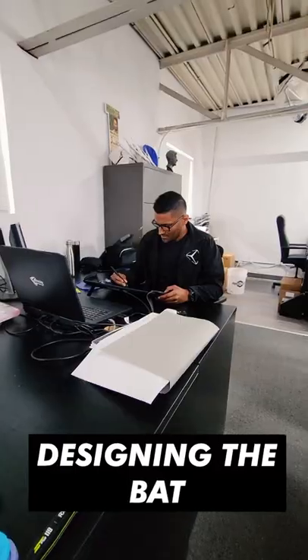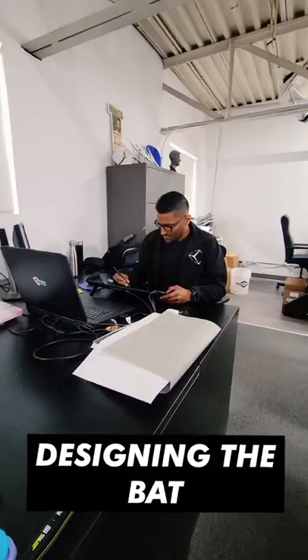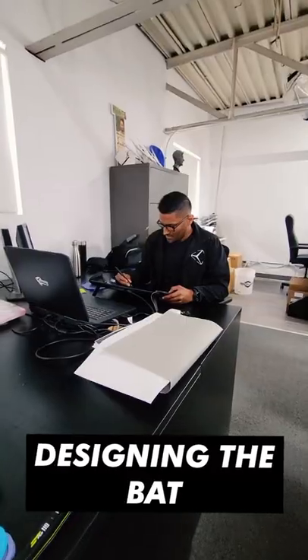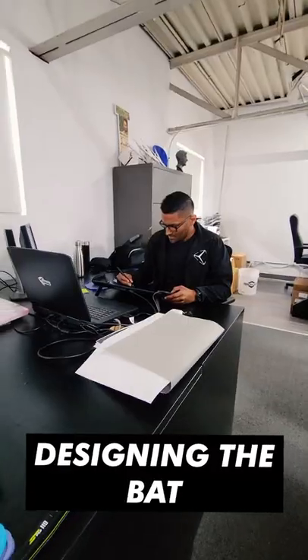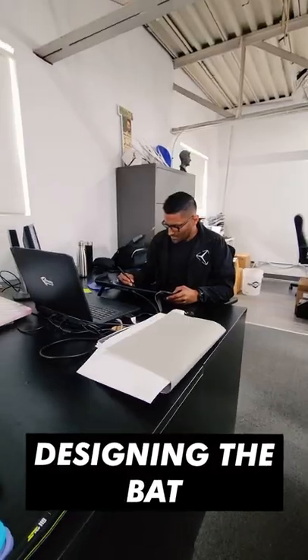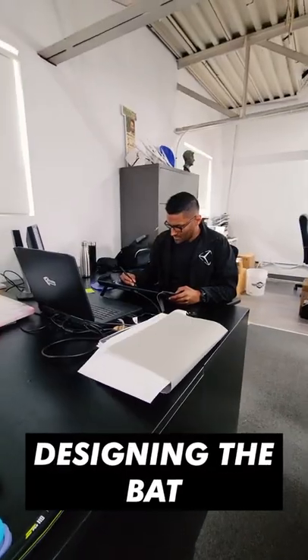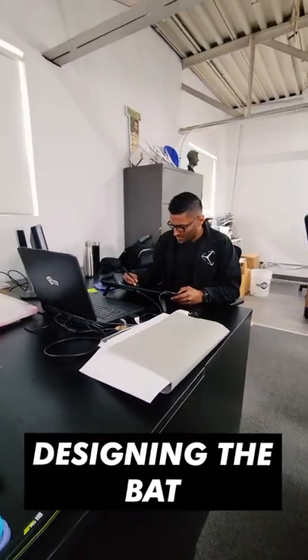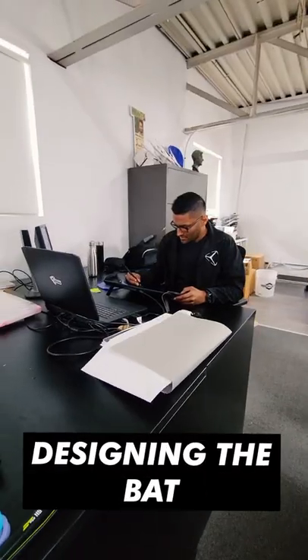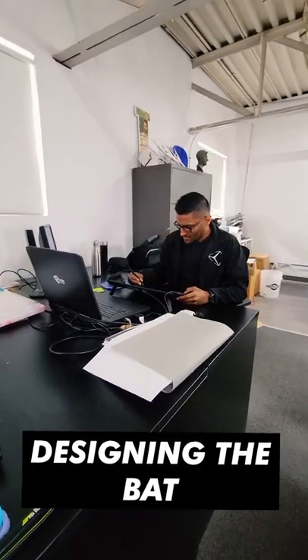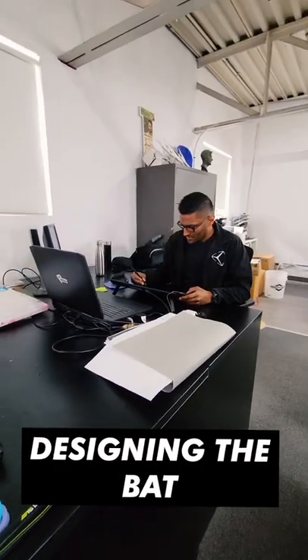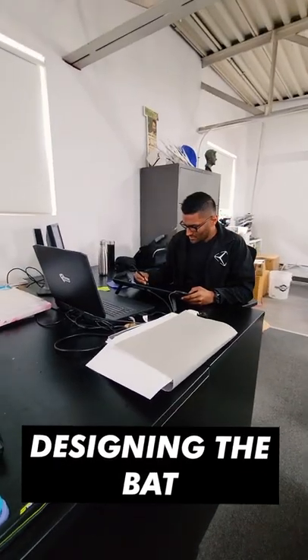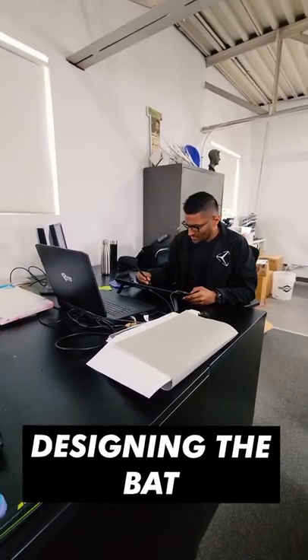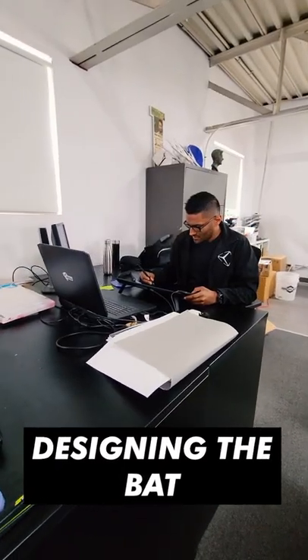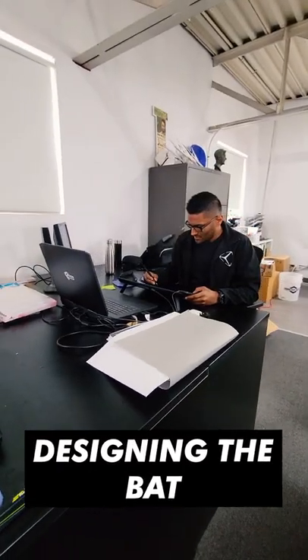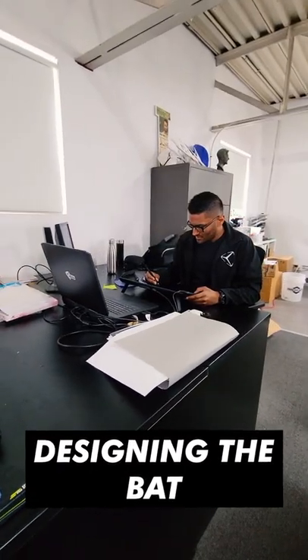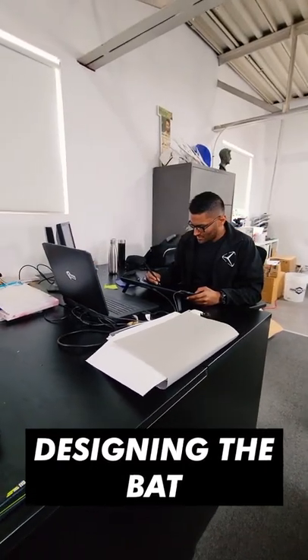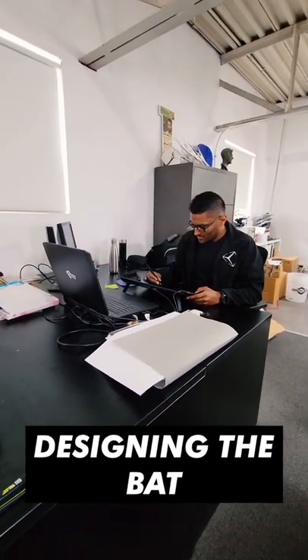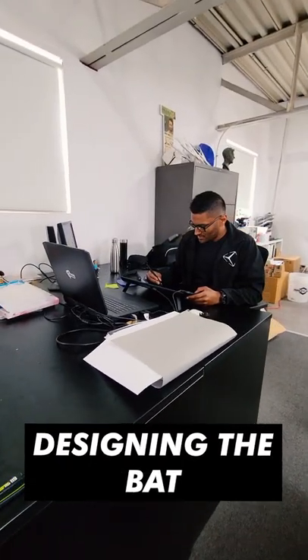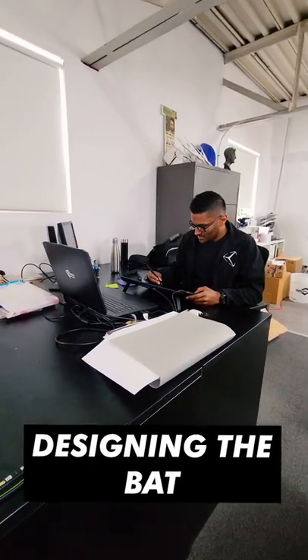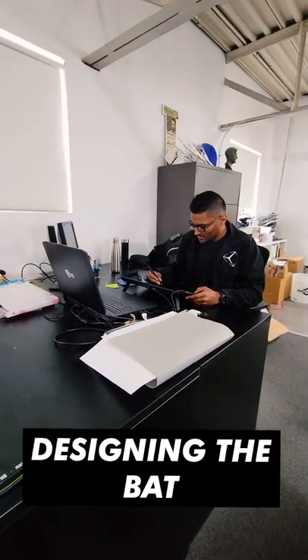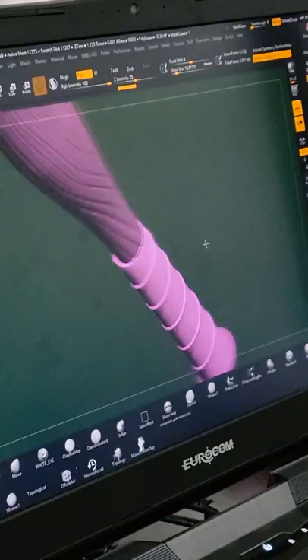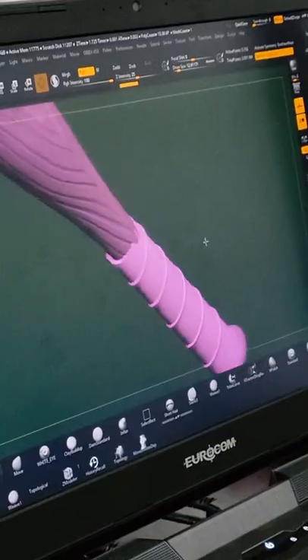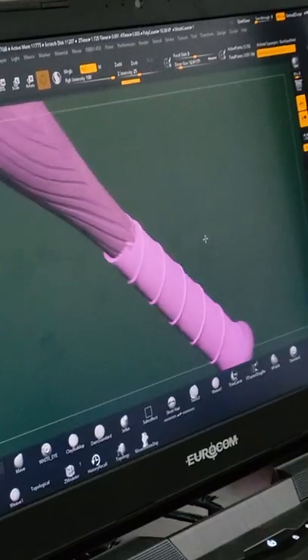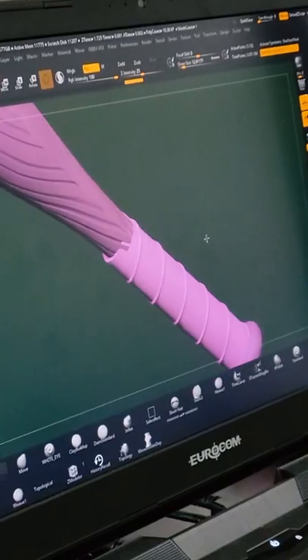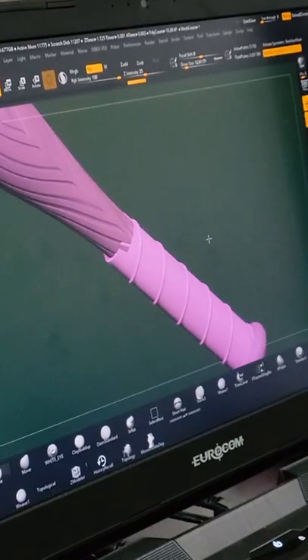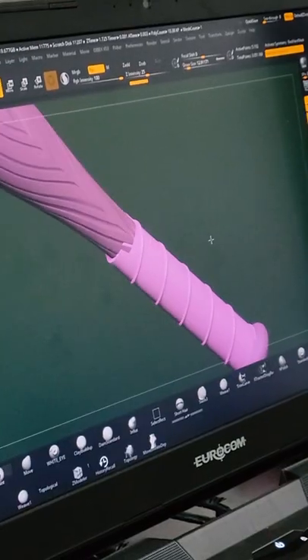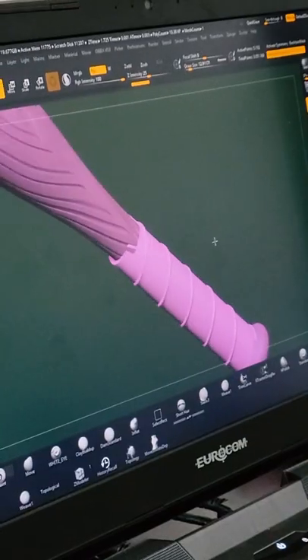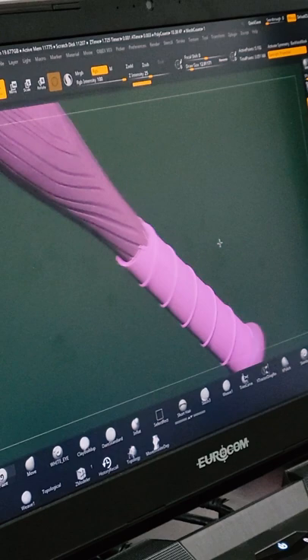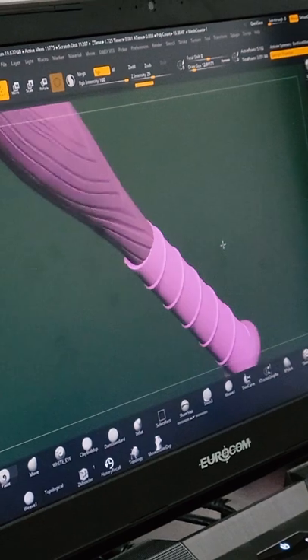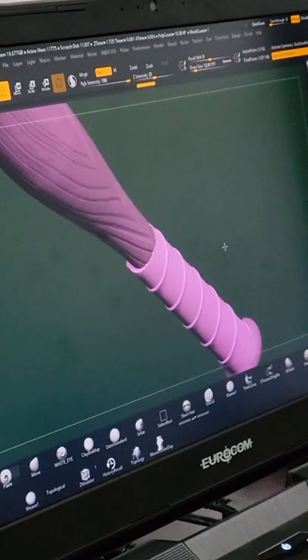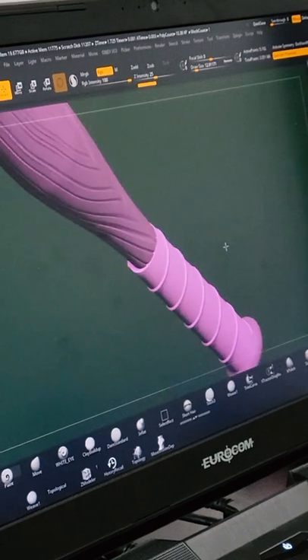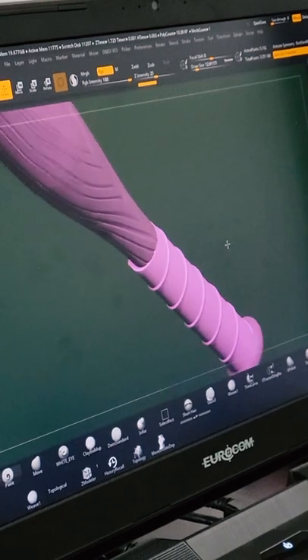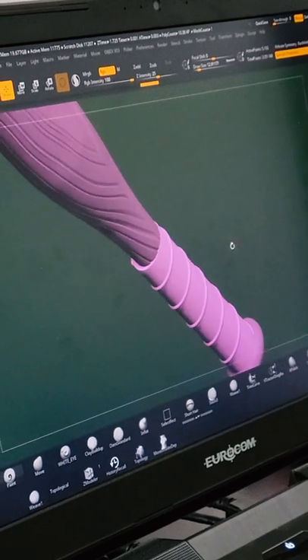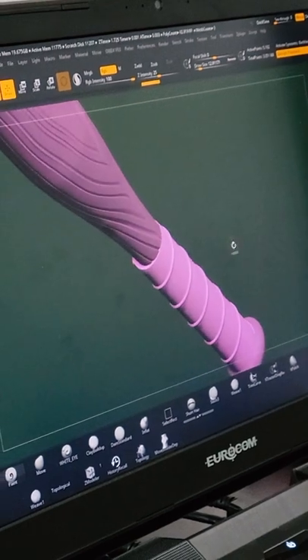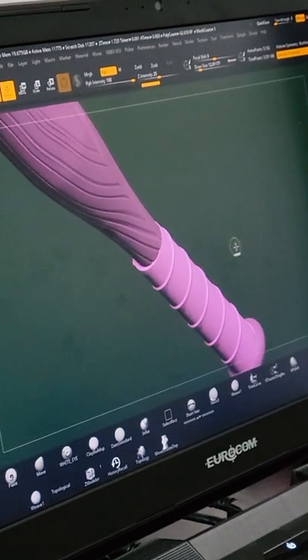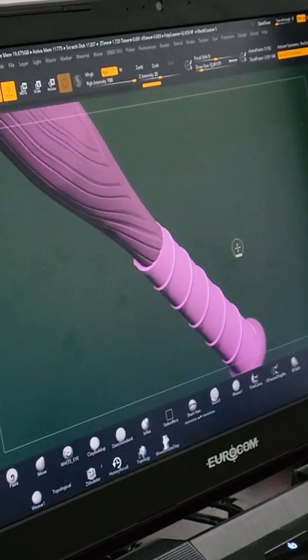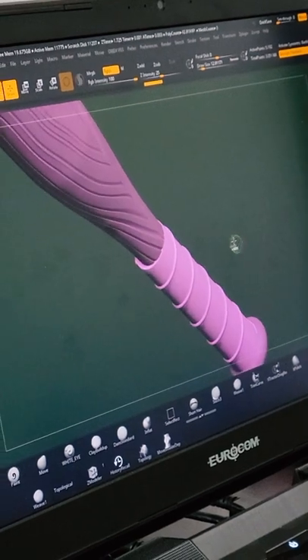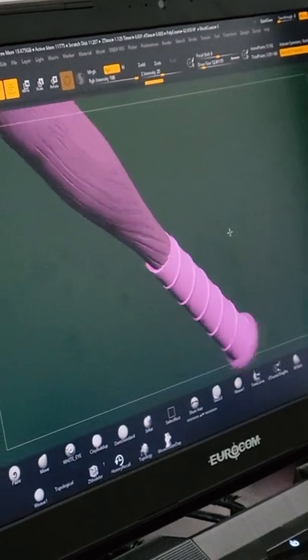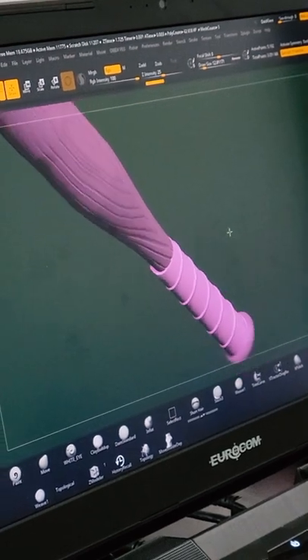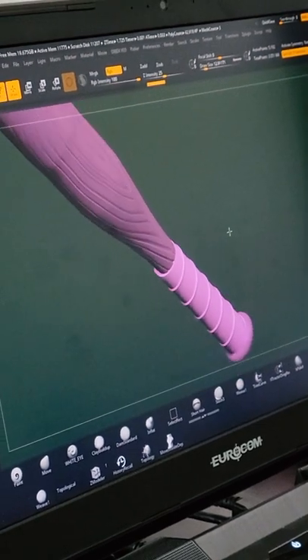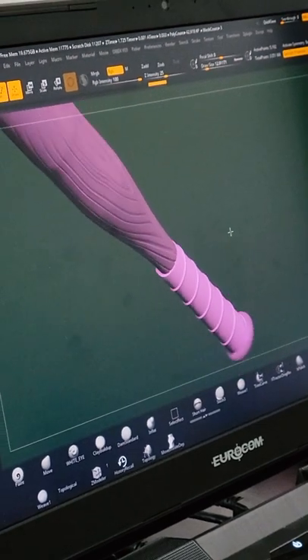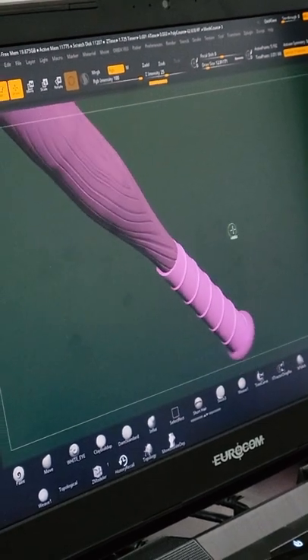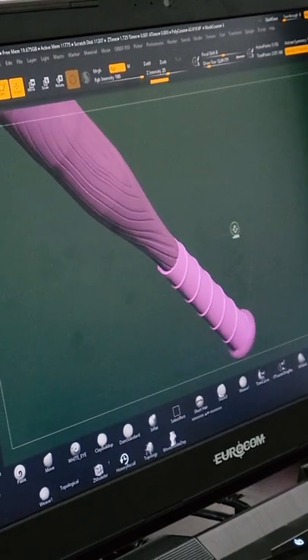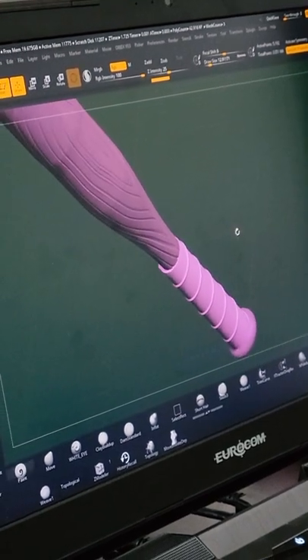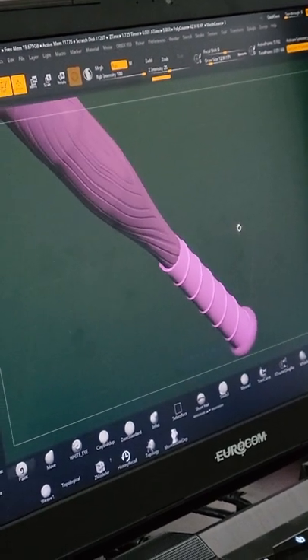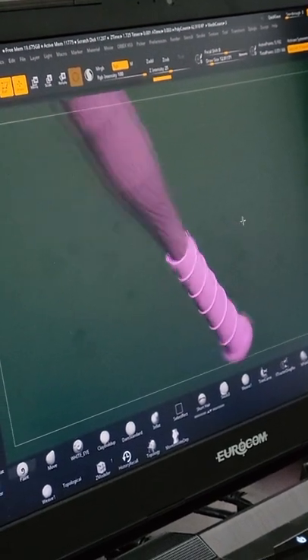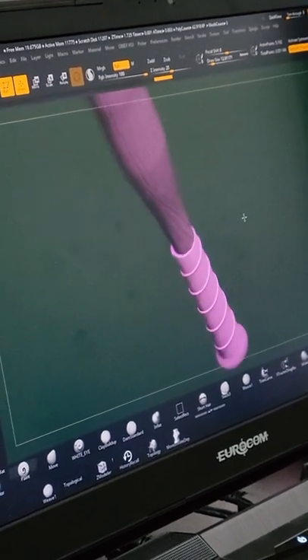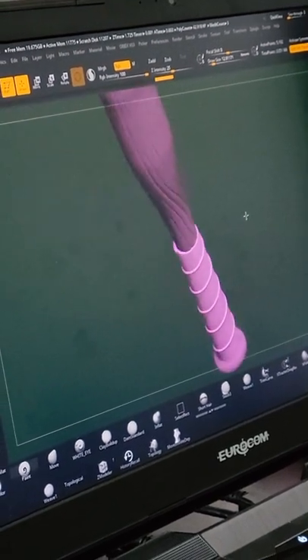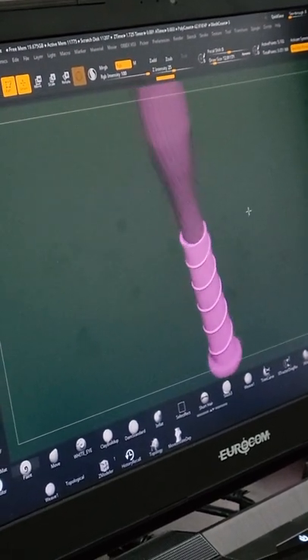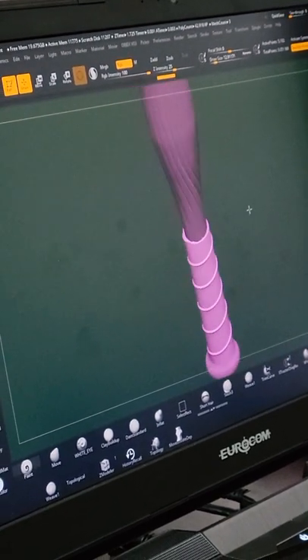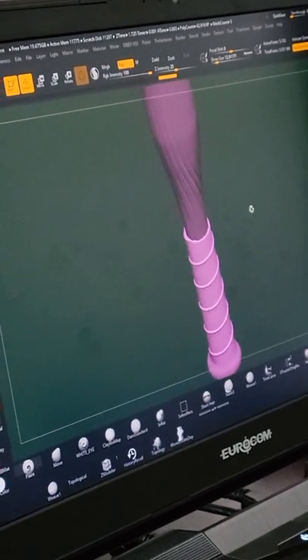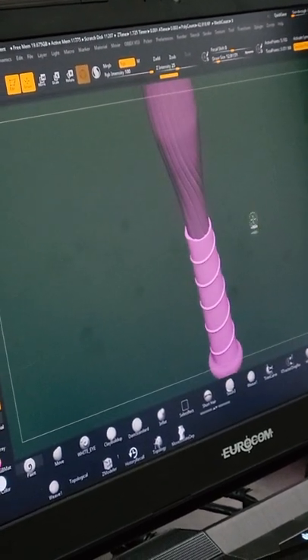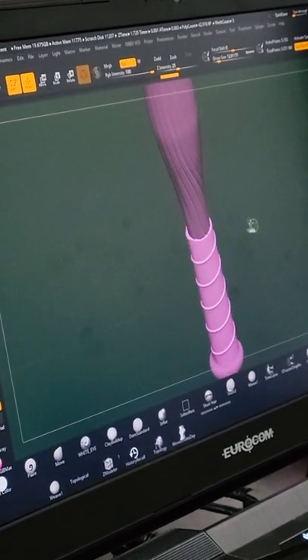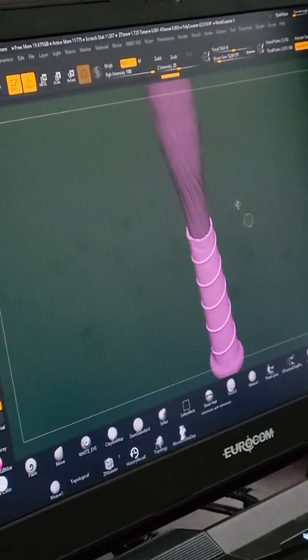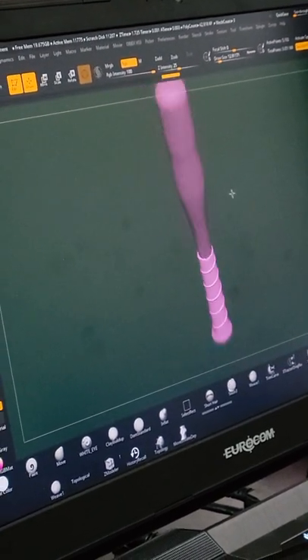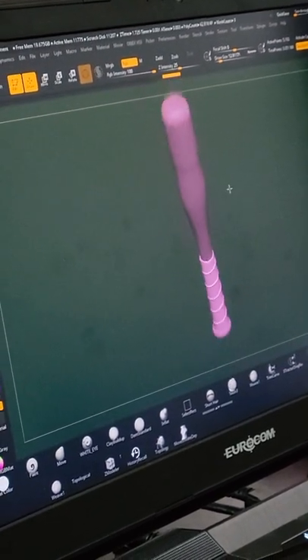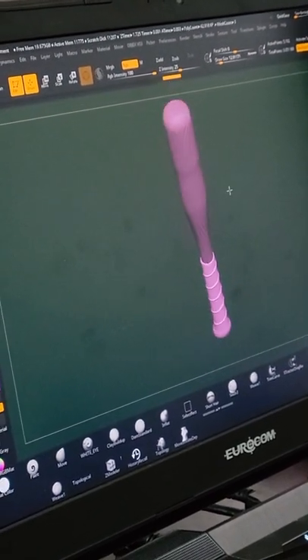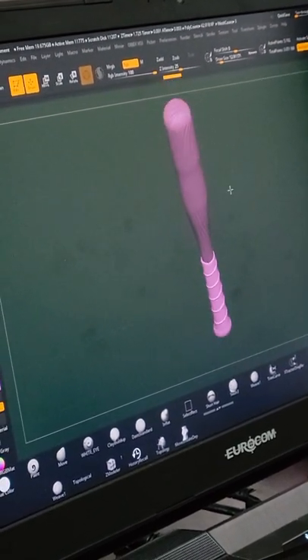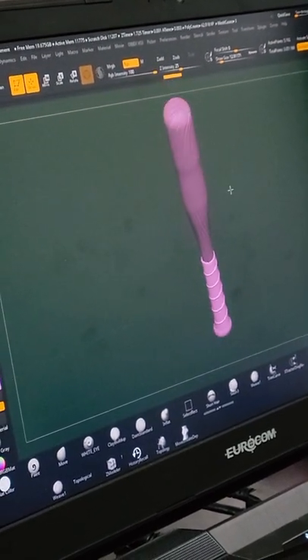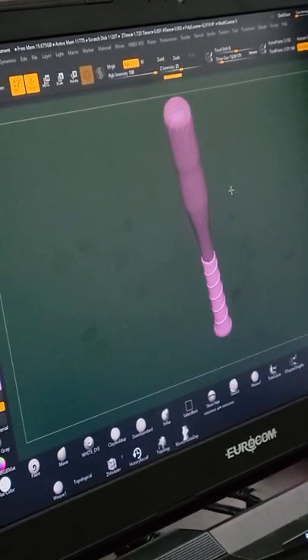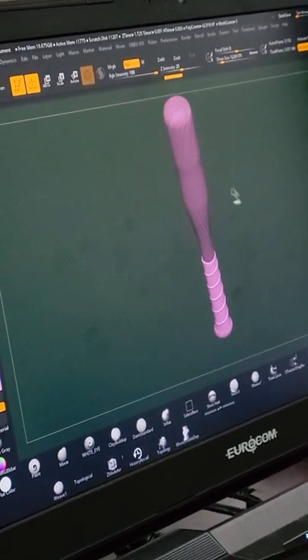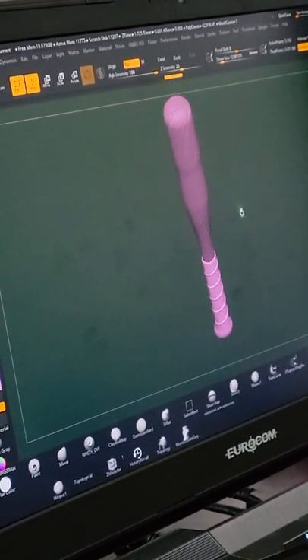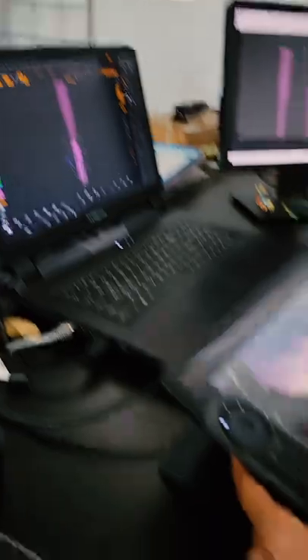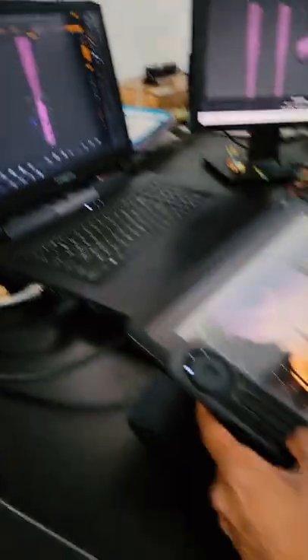This is Andrew. I worked with him to design a few different bats, and this is the one I settled on. I wanted a wood grain texture with also a grip.